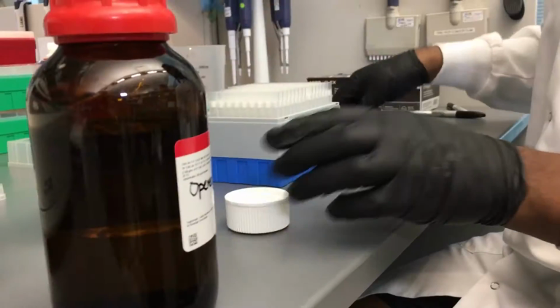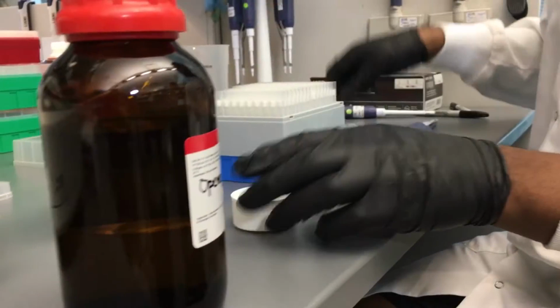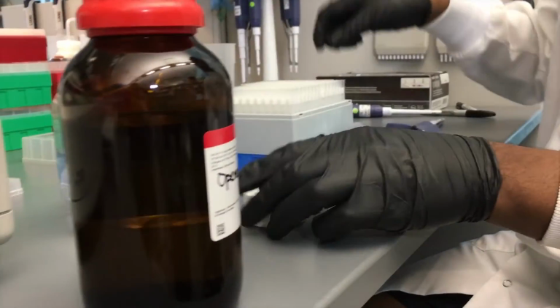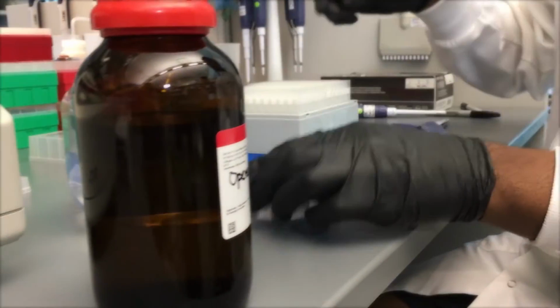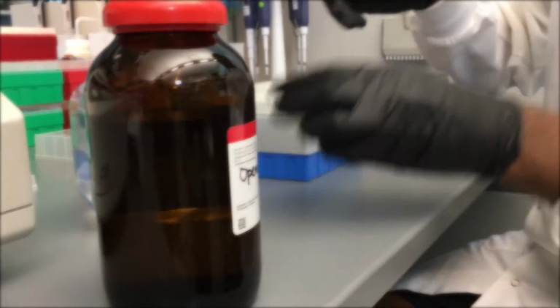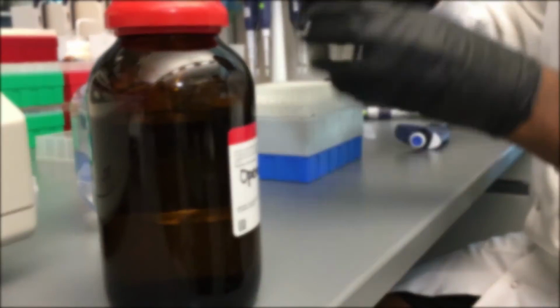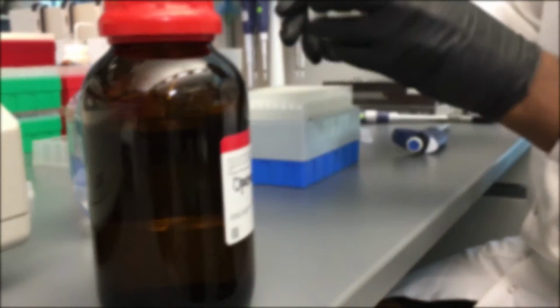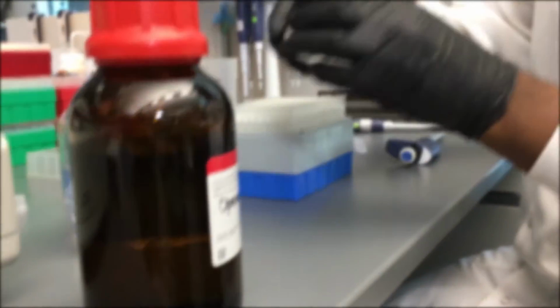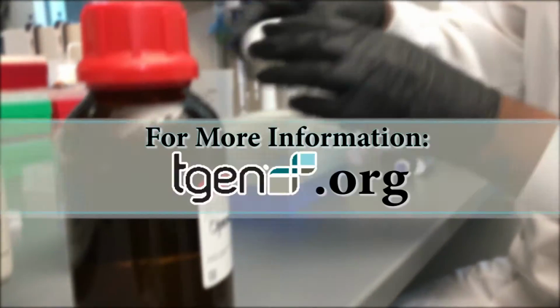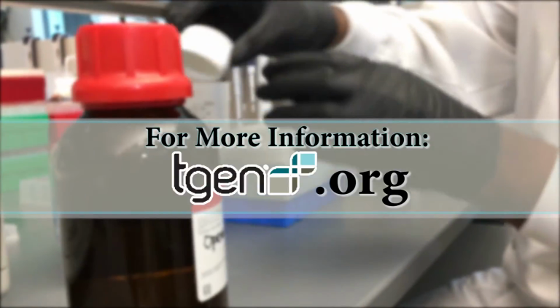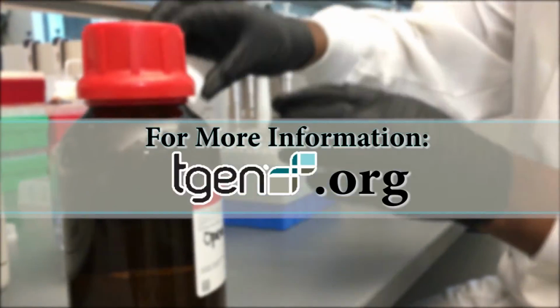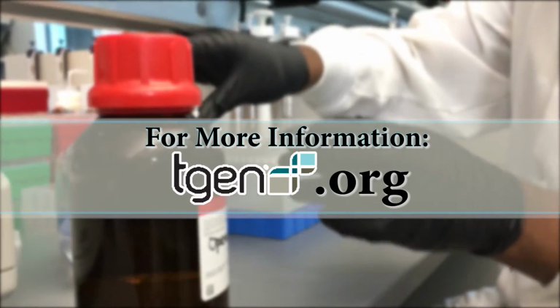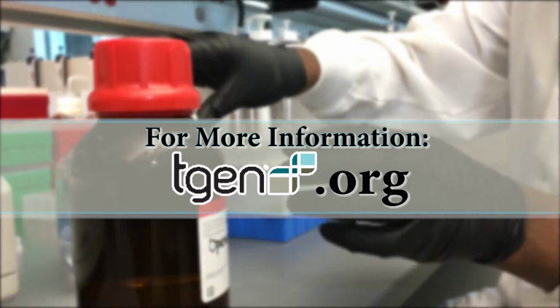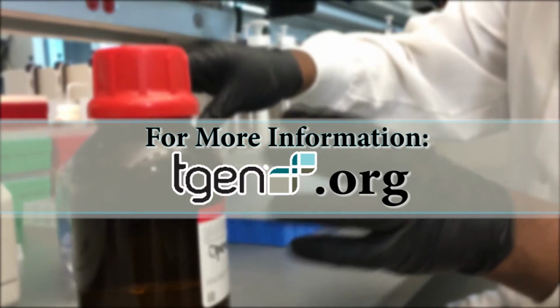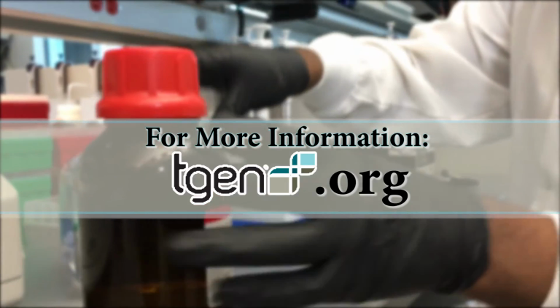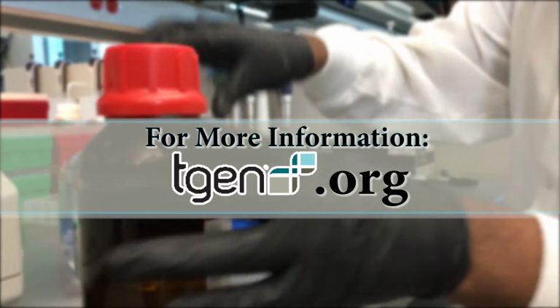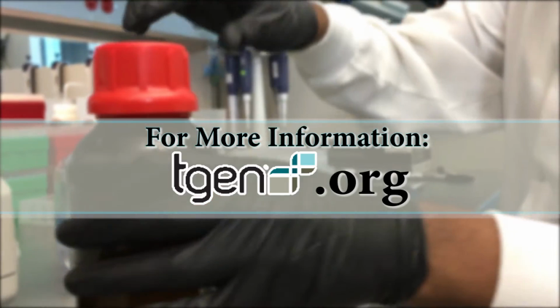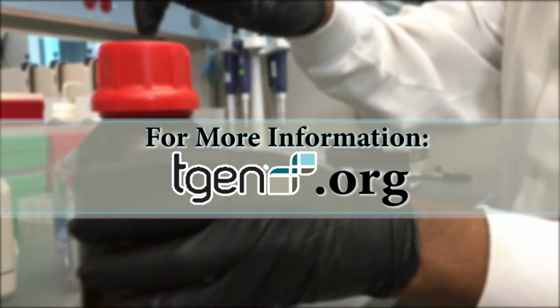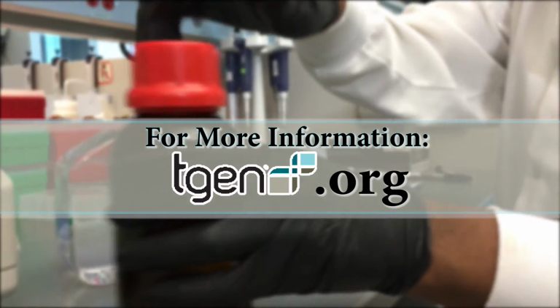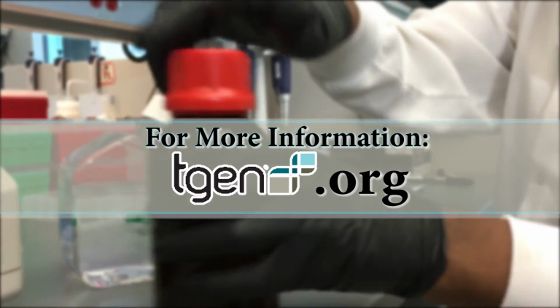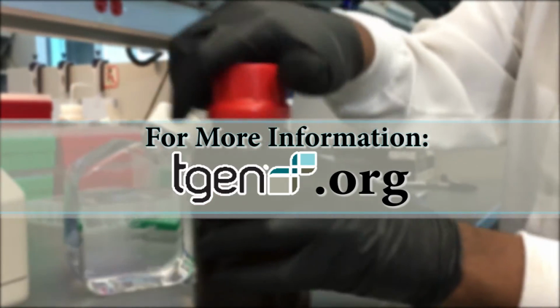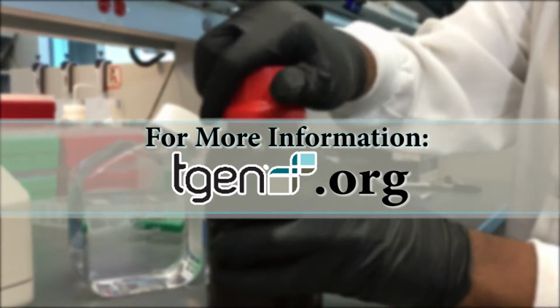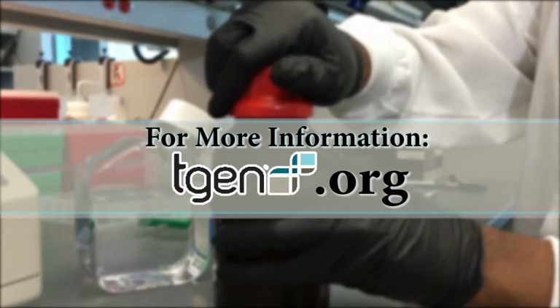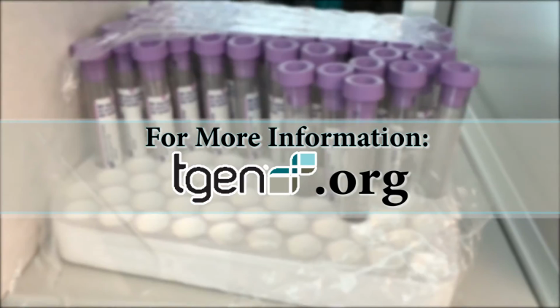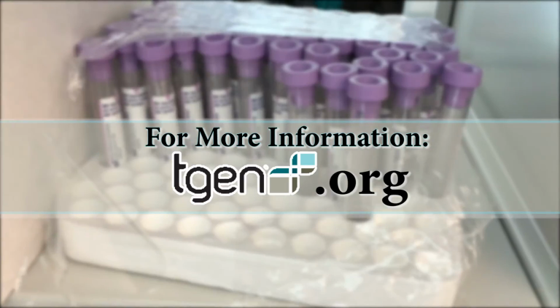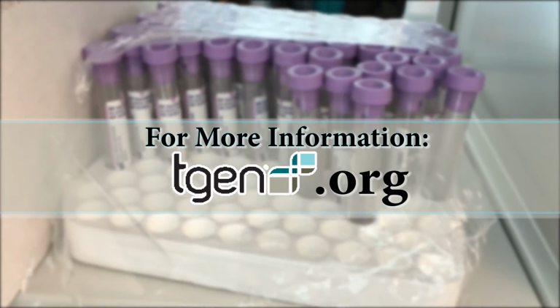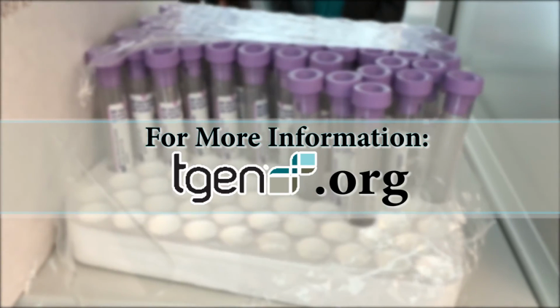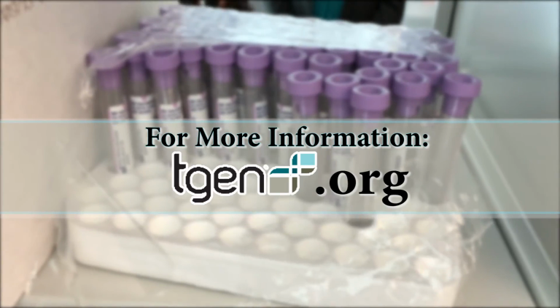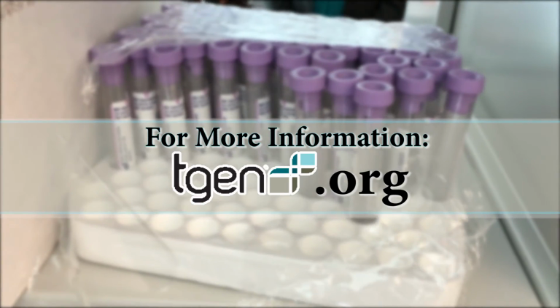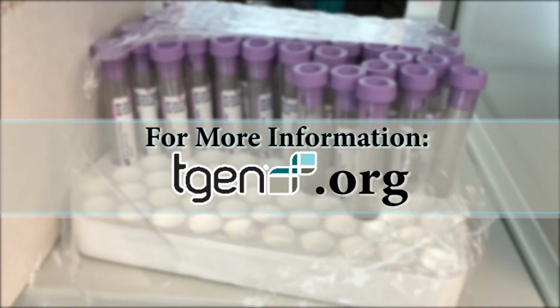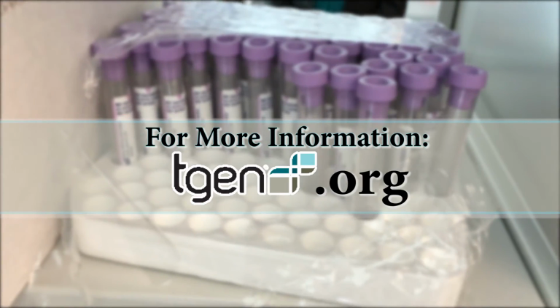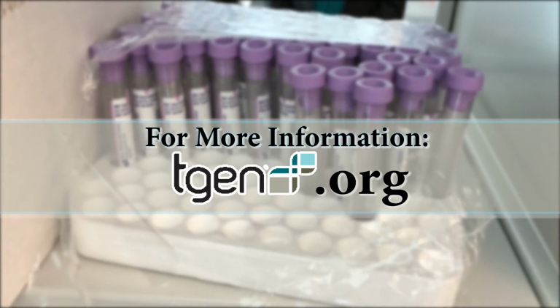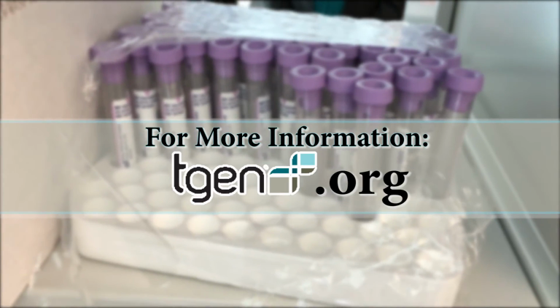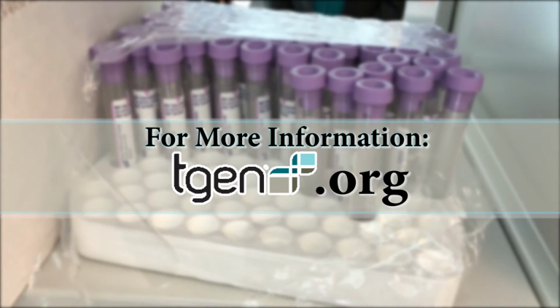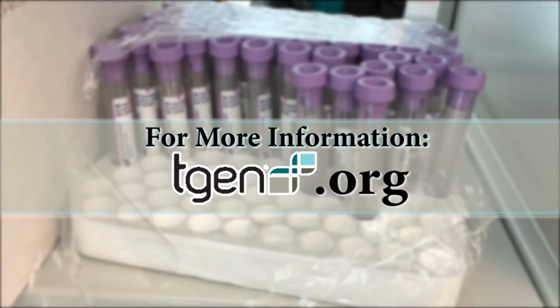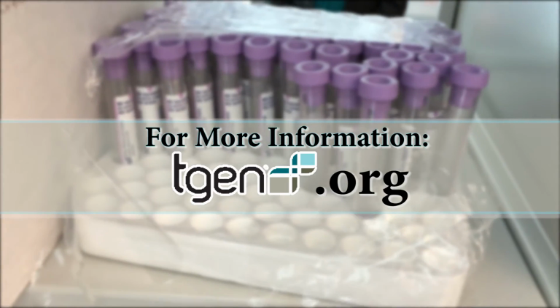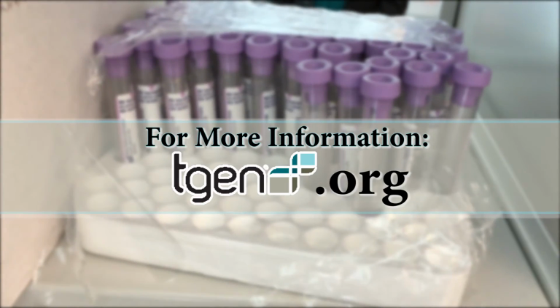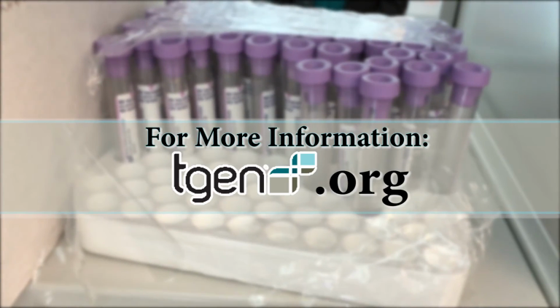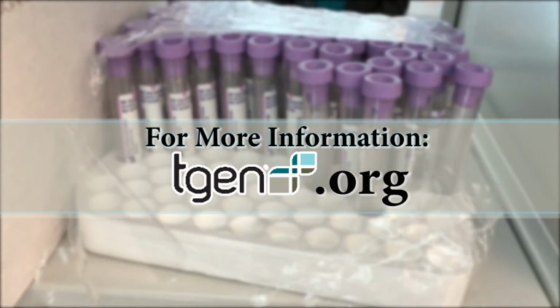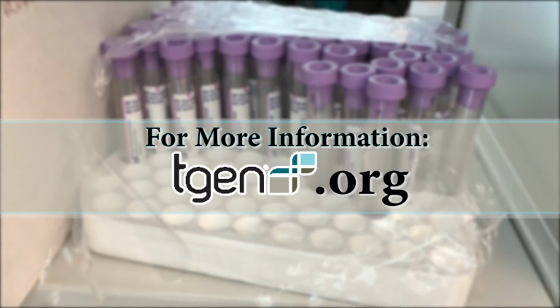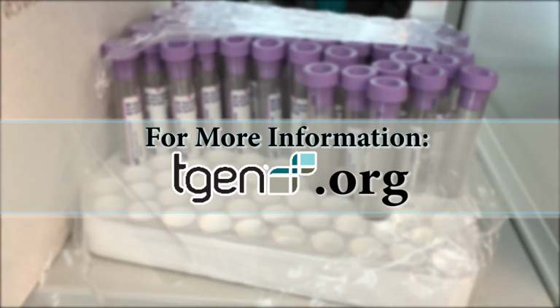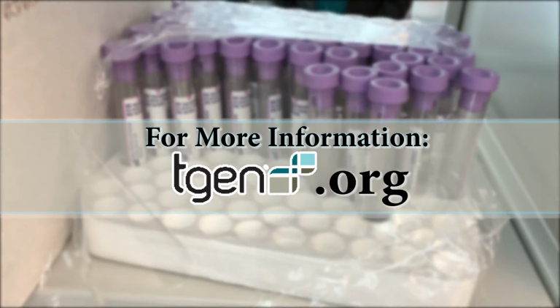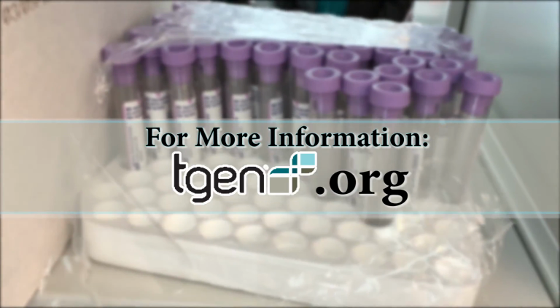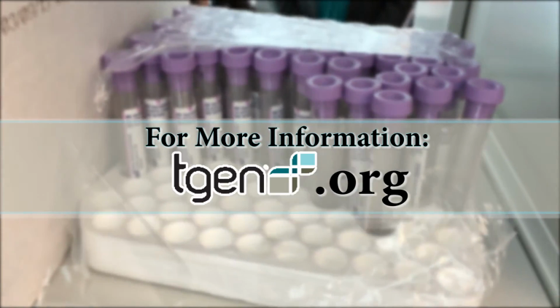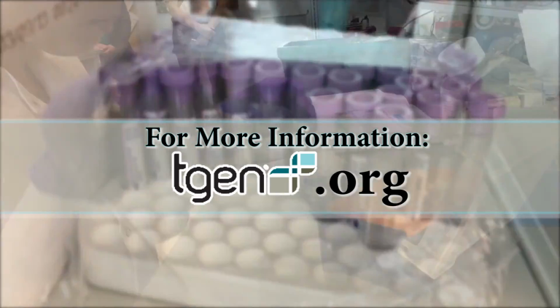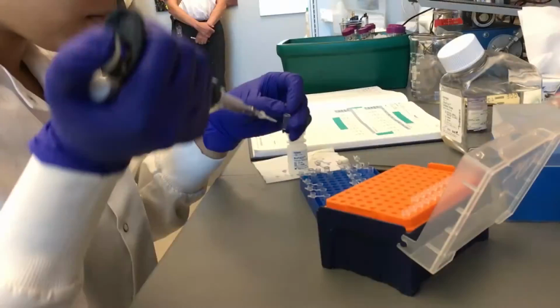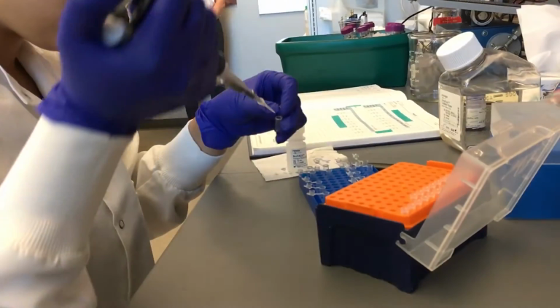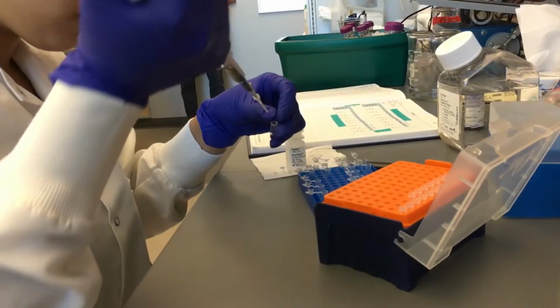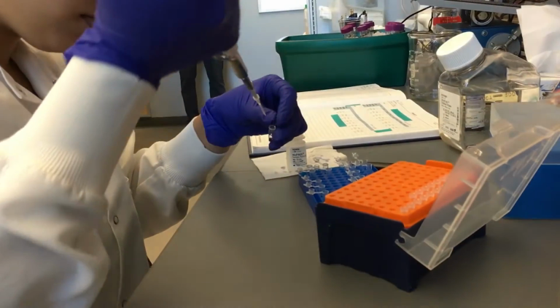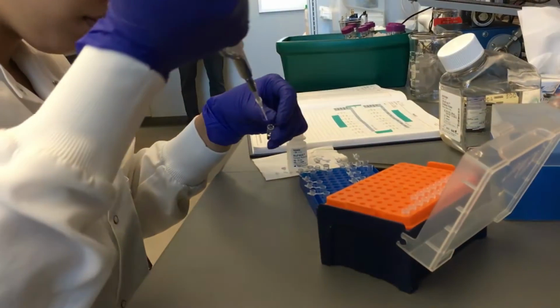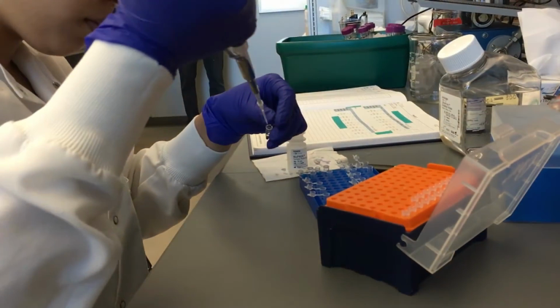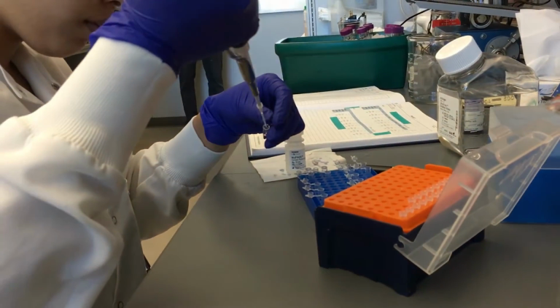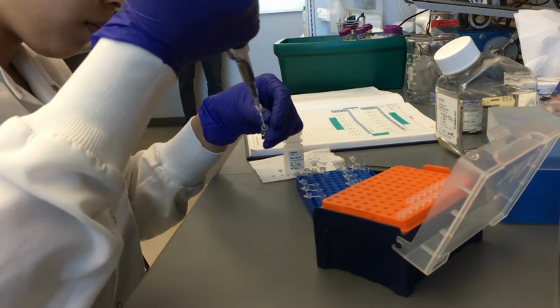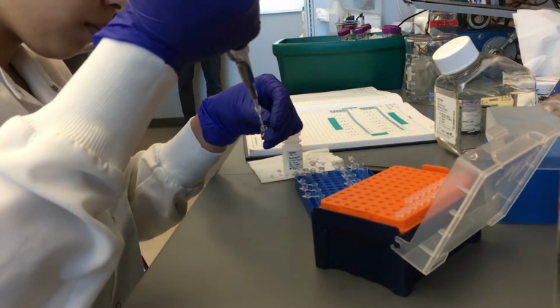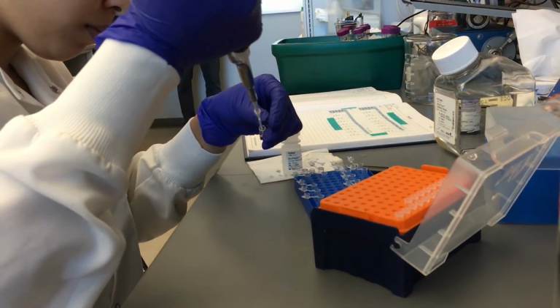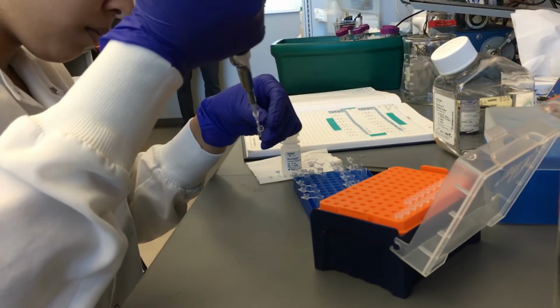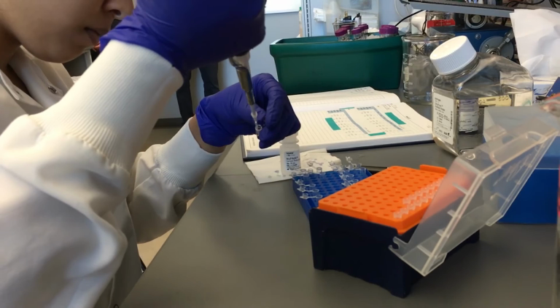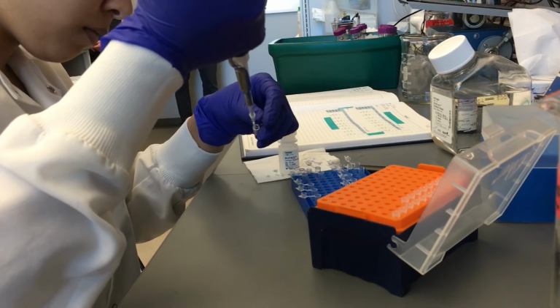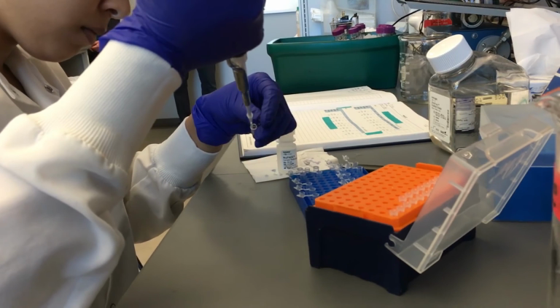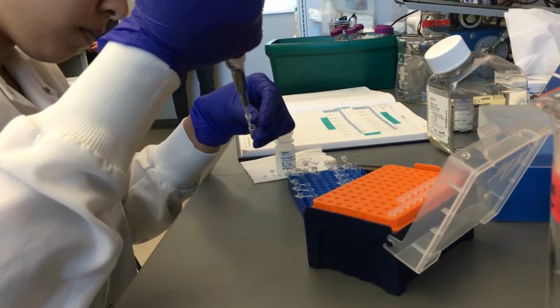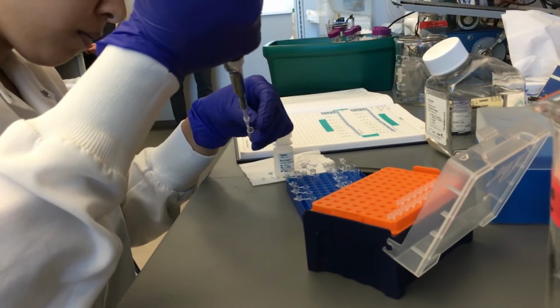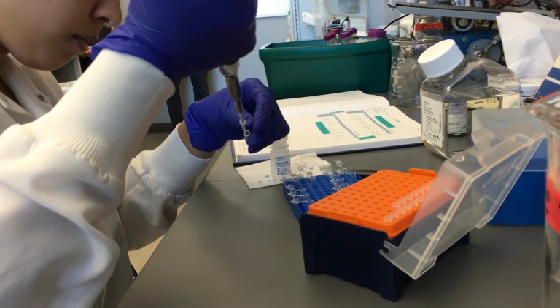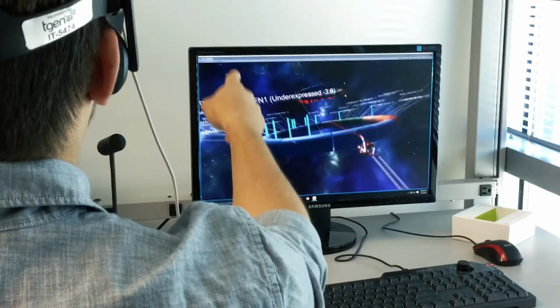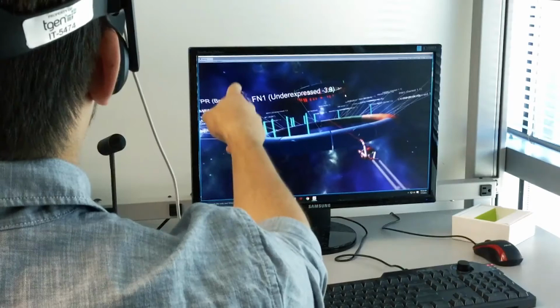For more information, you can visit T-Gen.org. Reporting for Know 99, I'm Charlene Santiago.